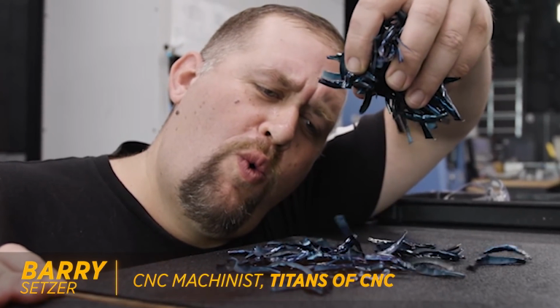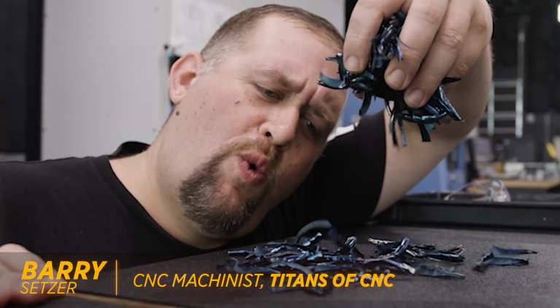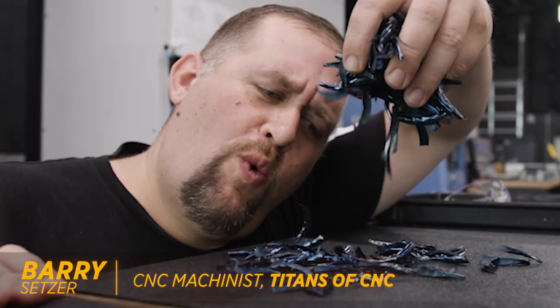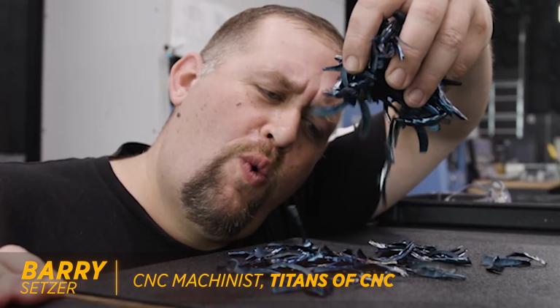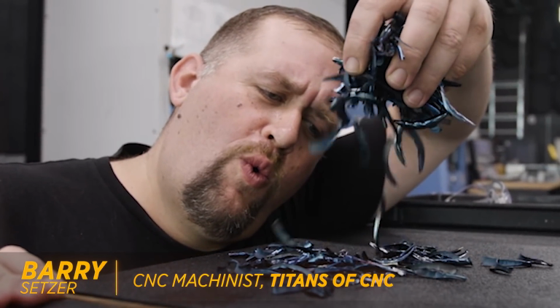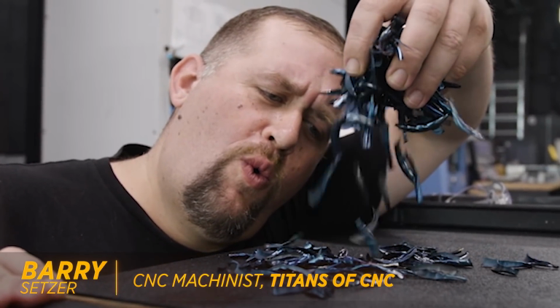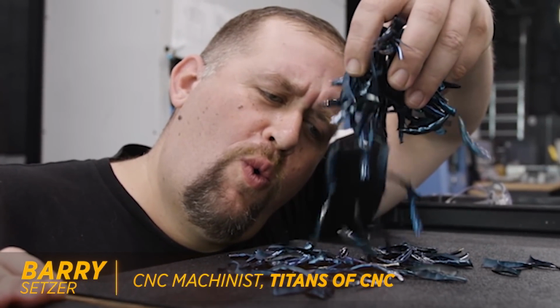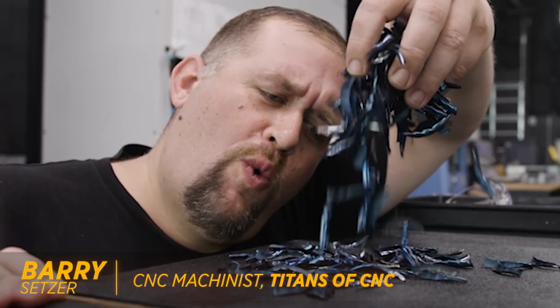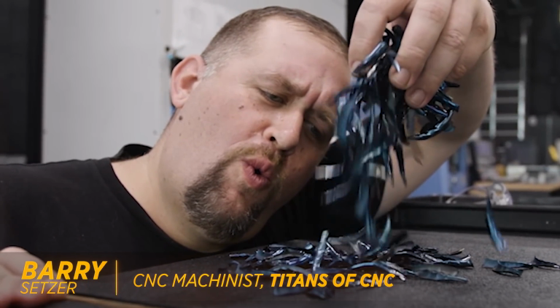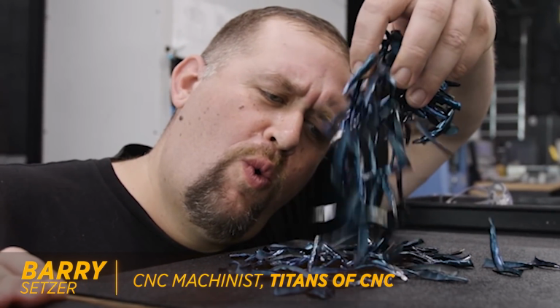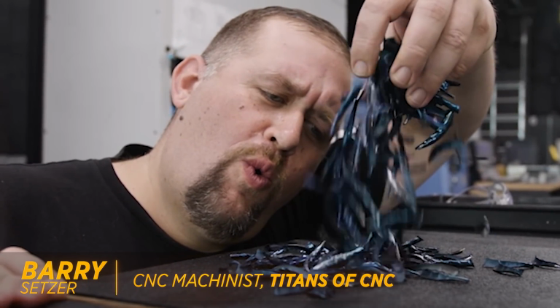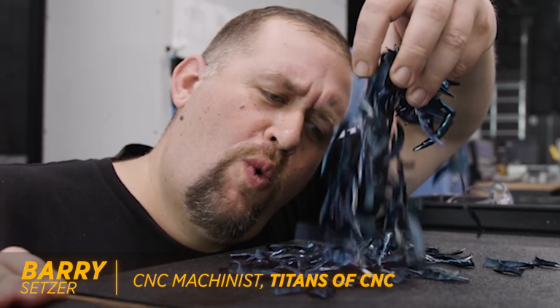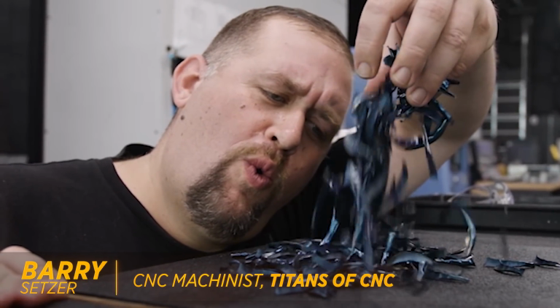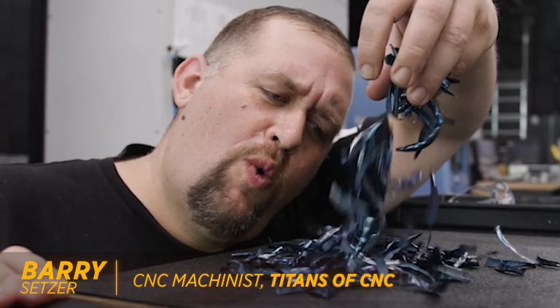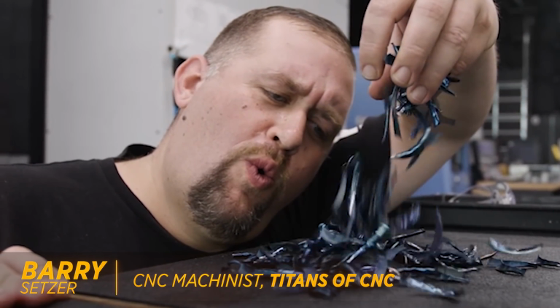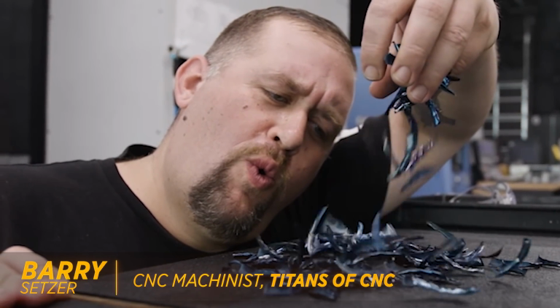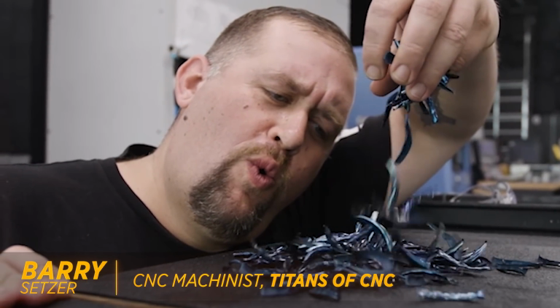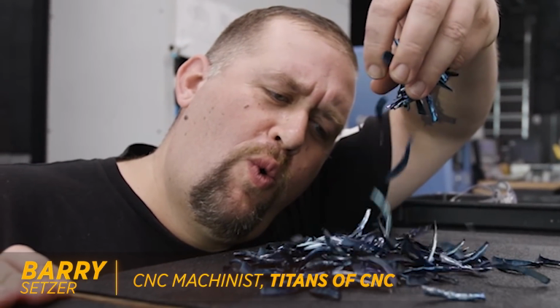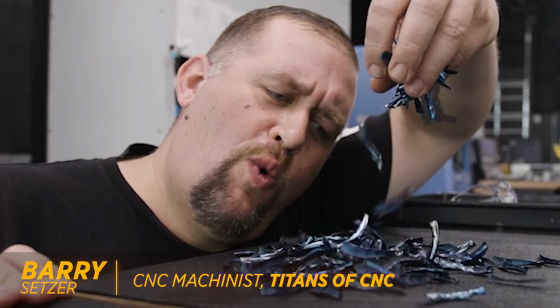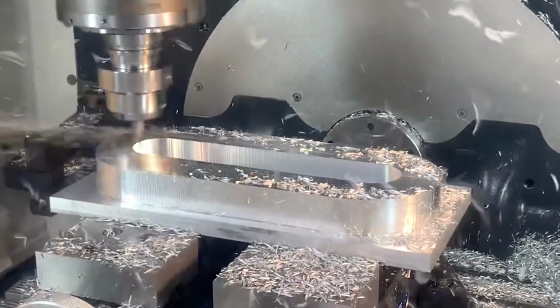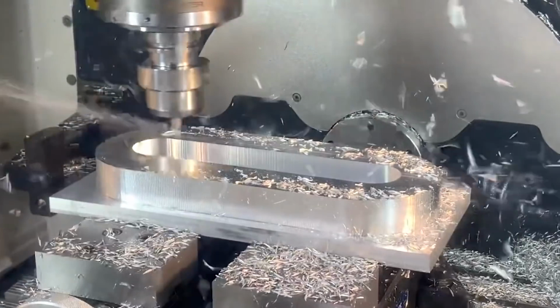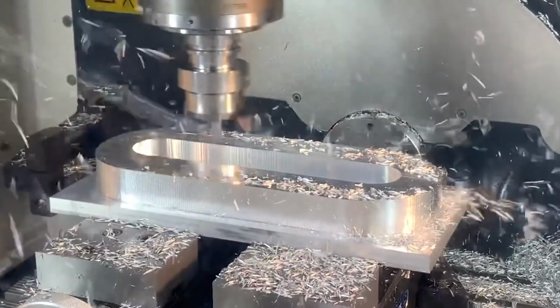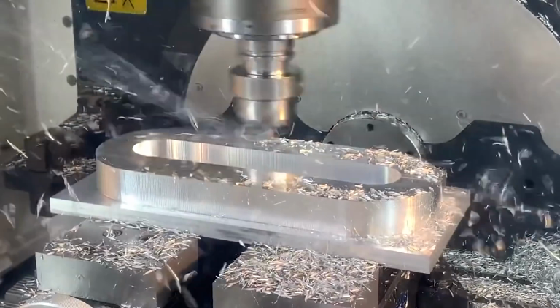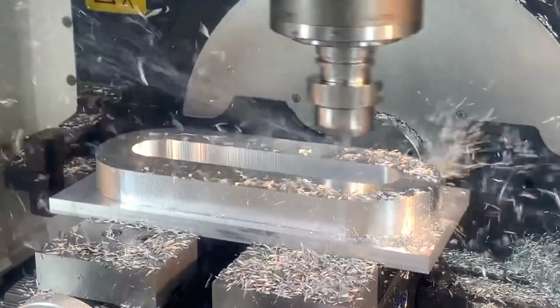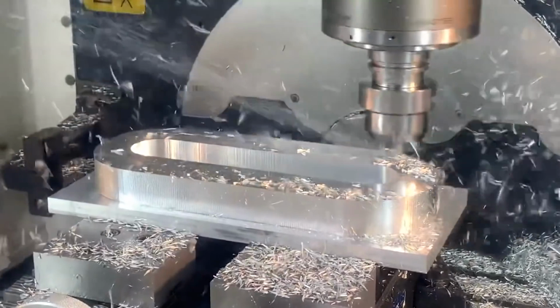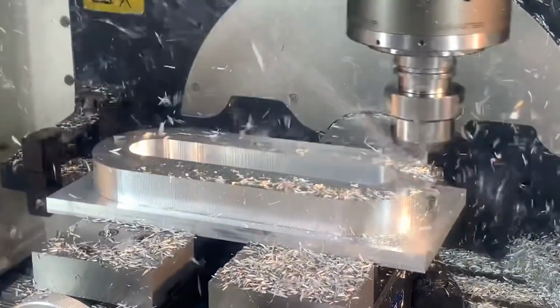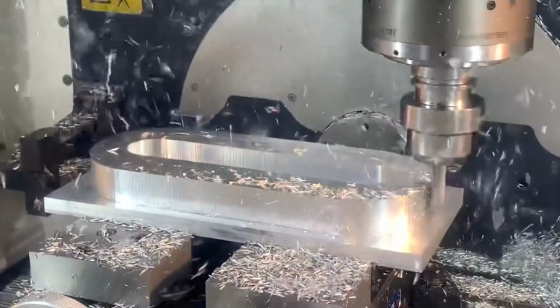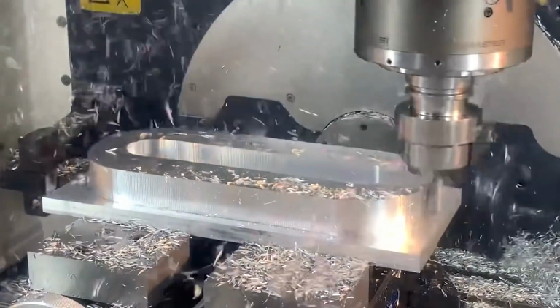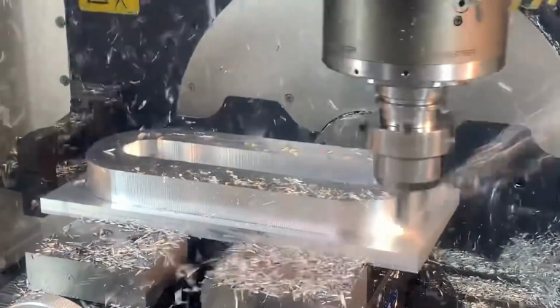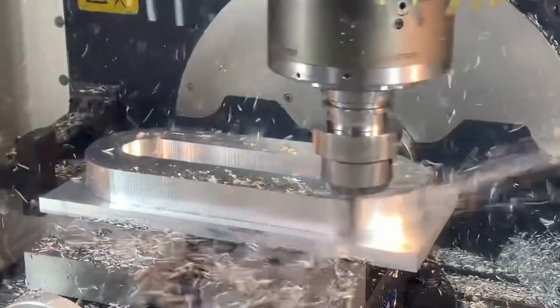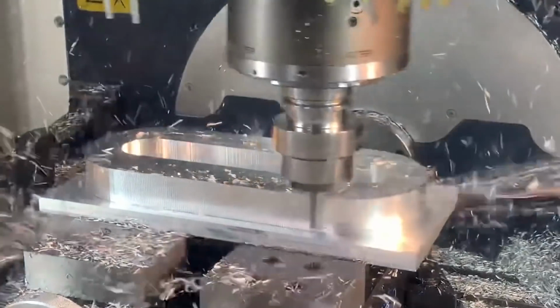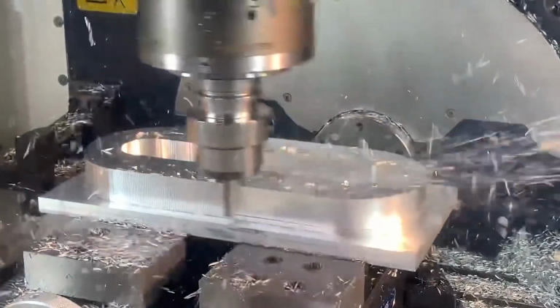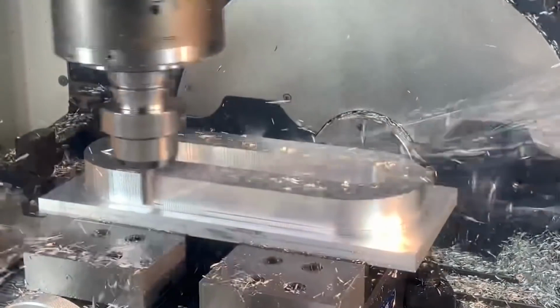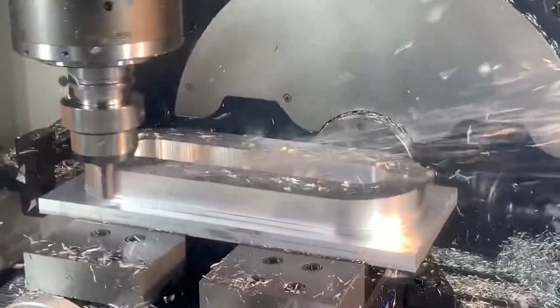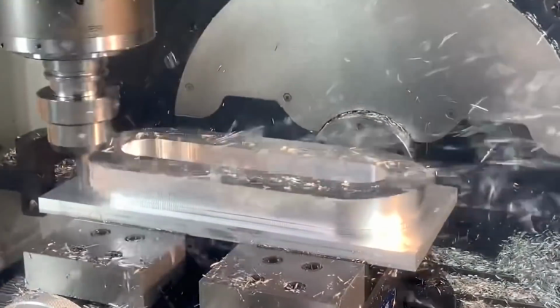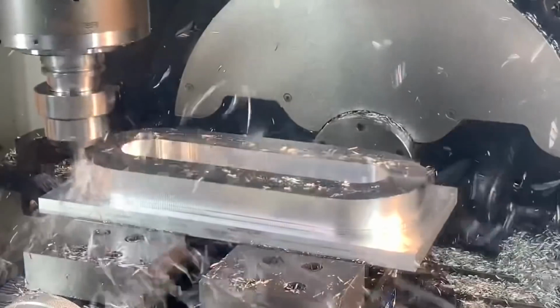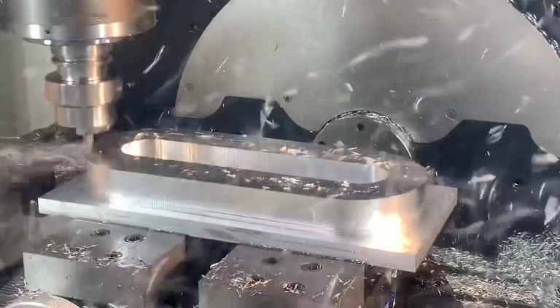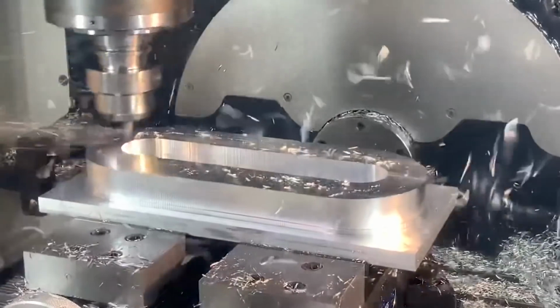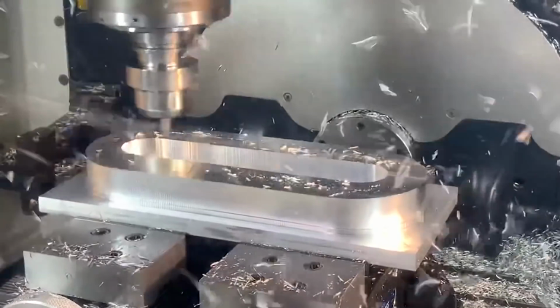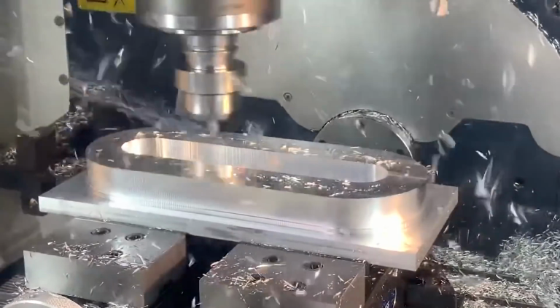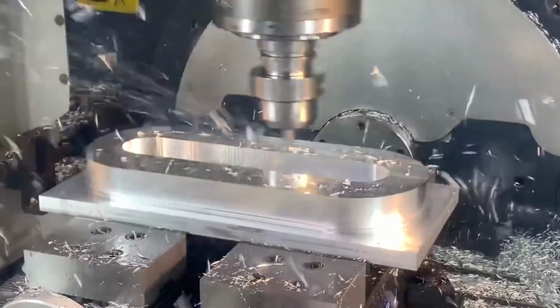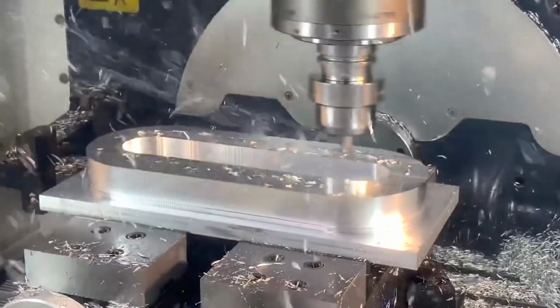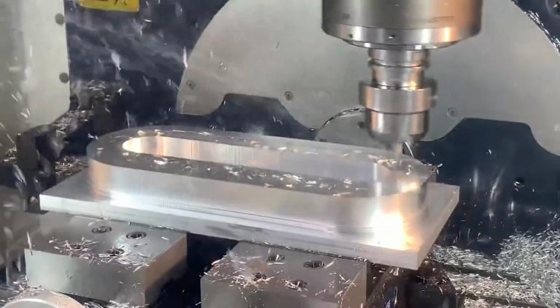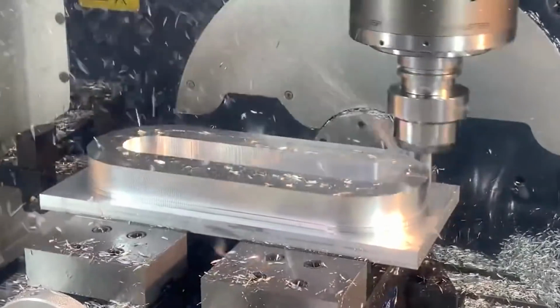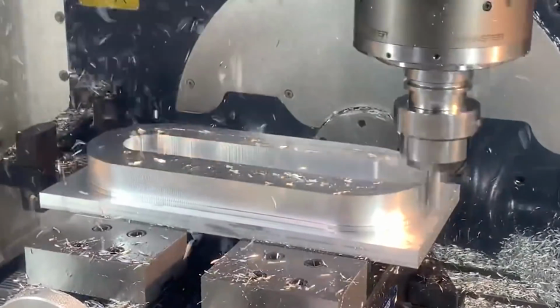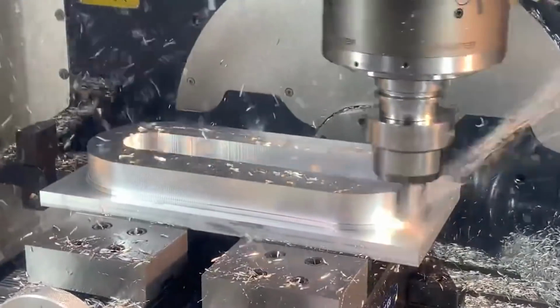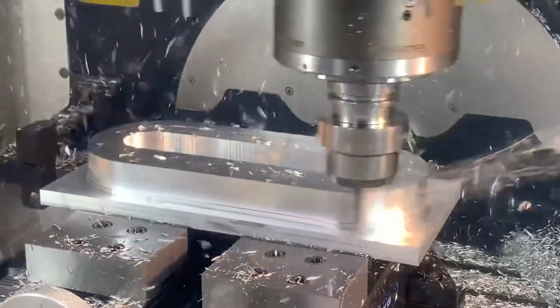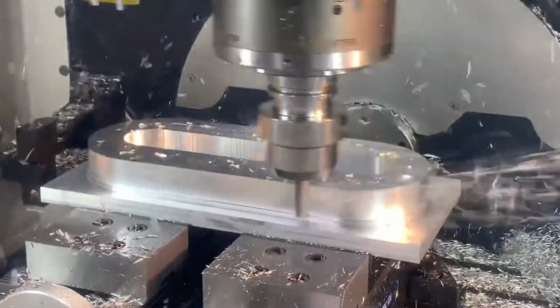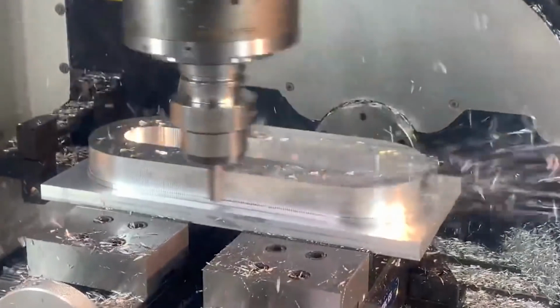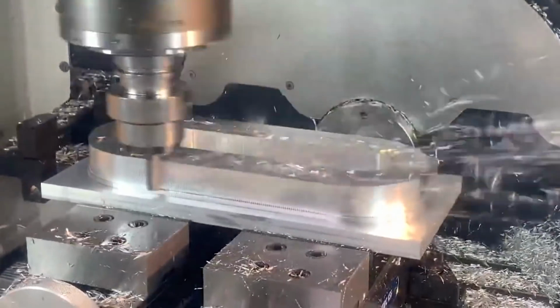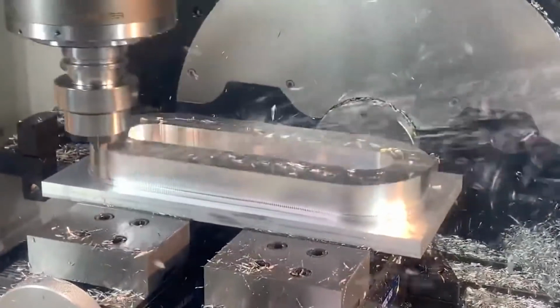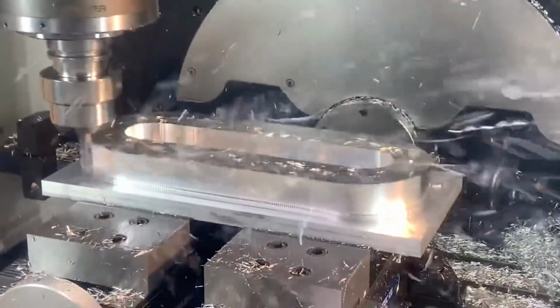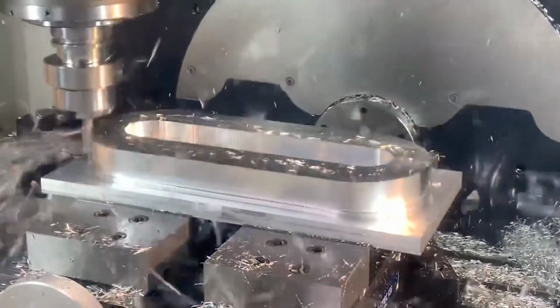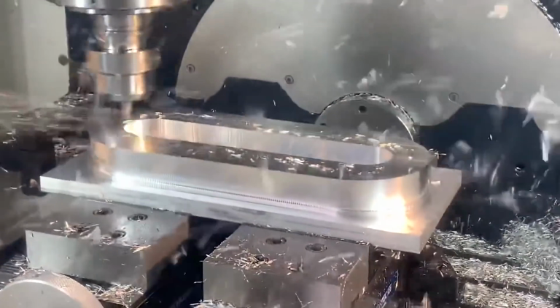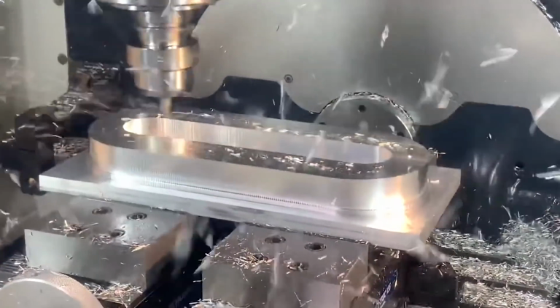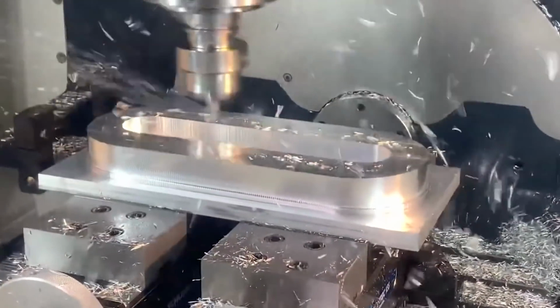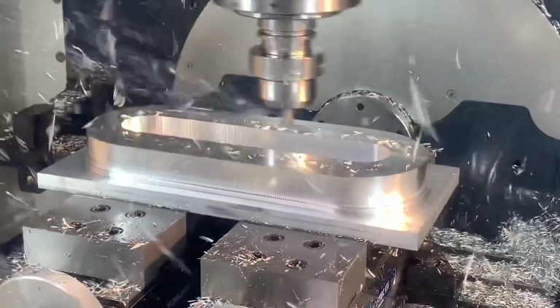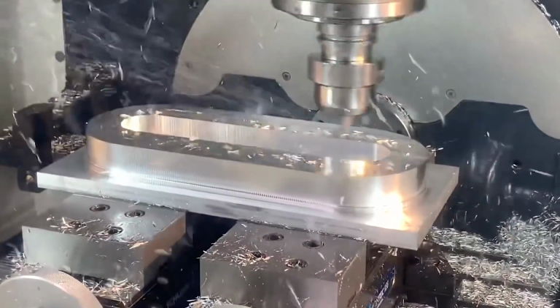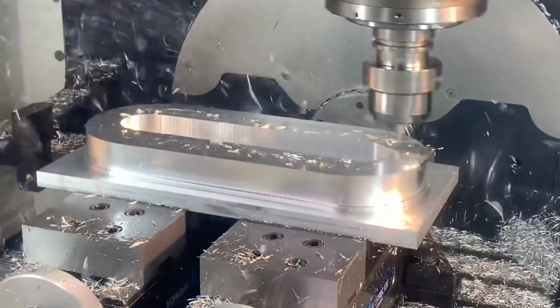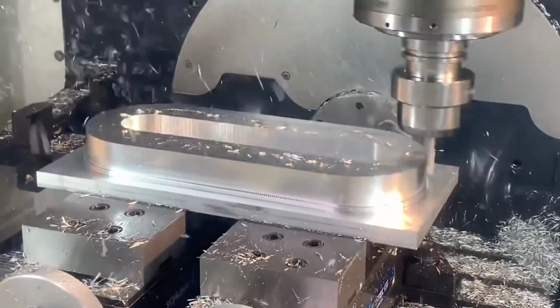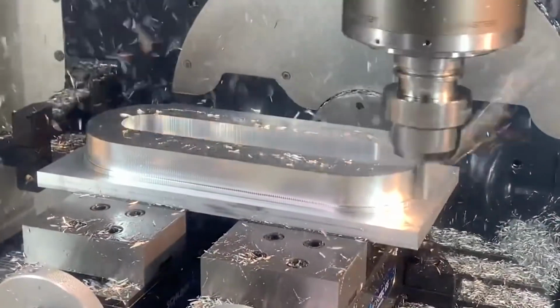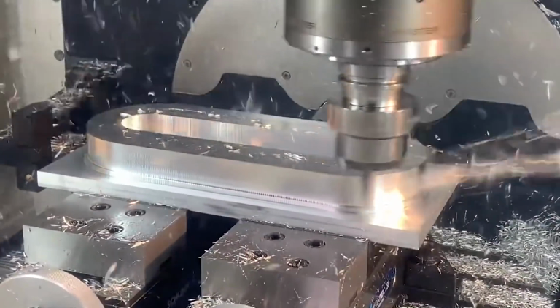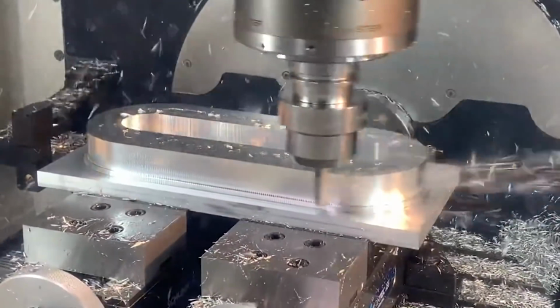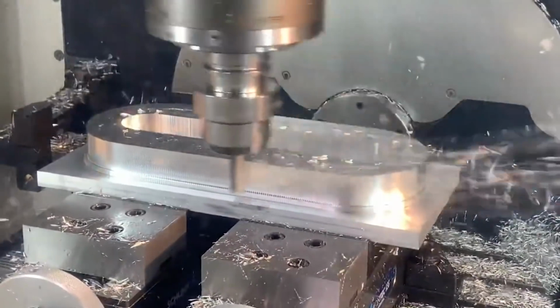If you're running without coolant on a vertical mill, the main thing you're going to notice is a sharp drop in tool life. The main contributing factor here is the recutting of chips.